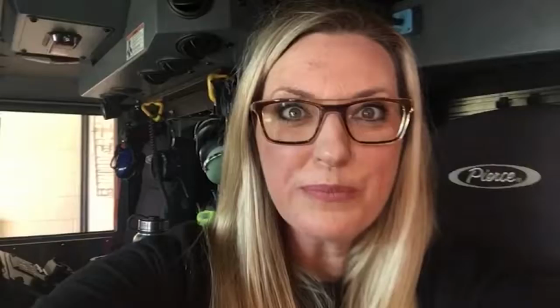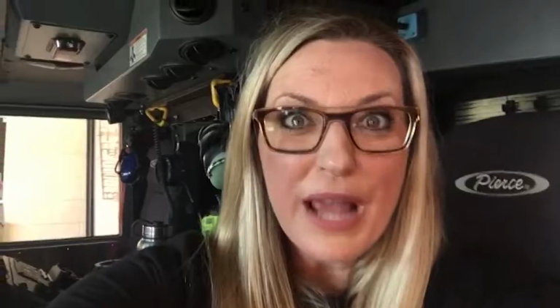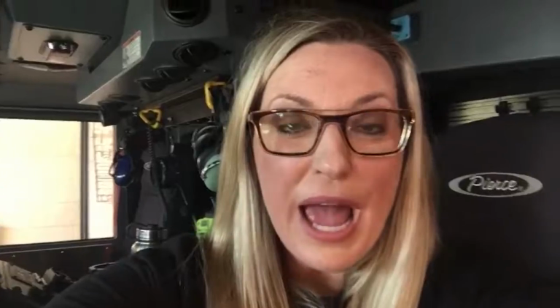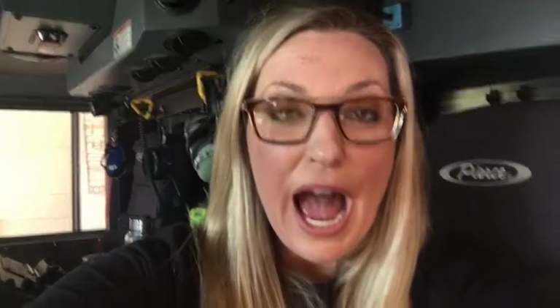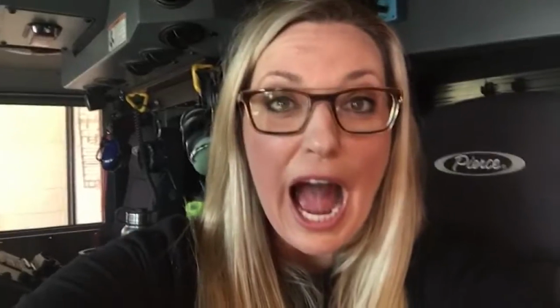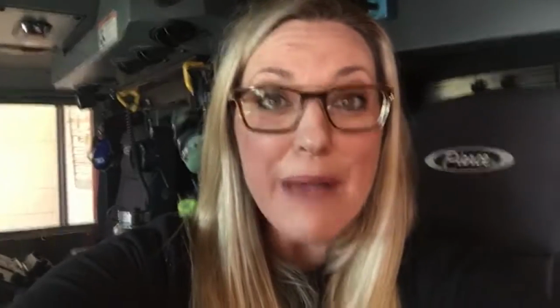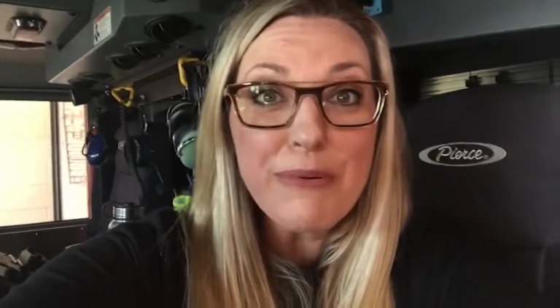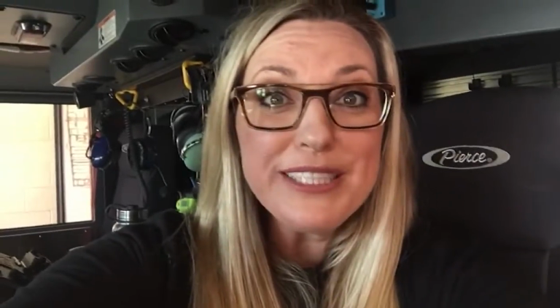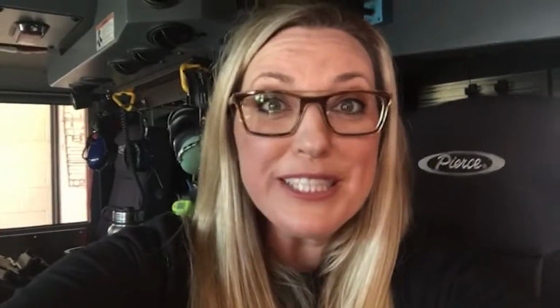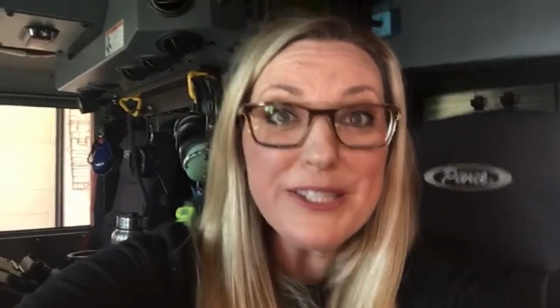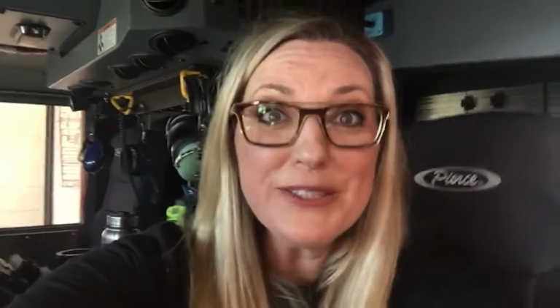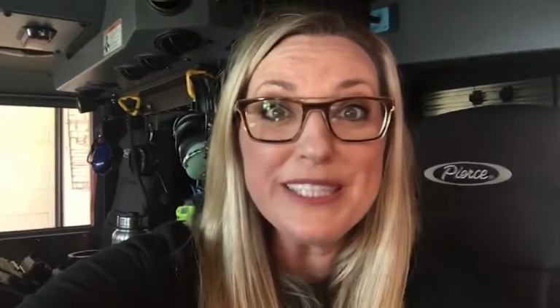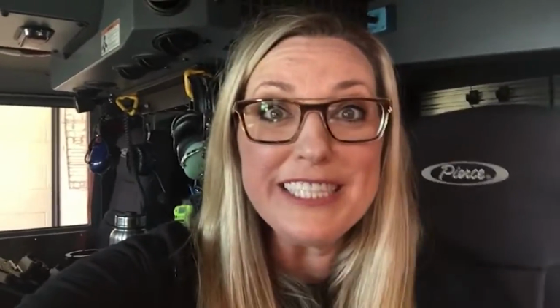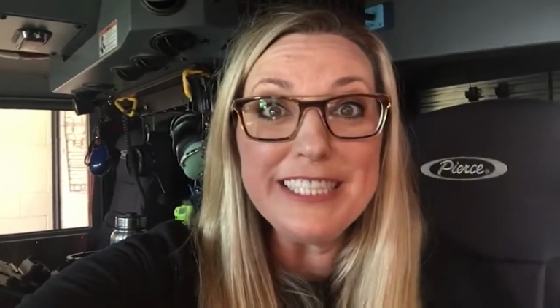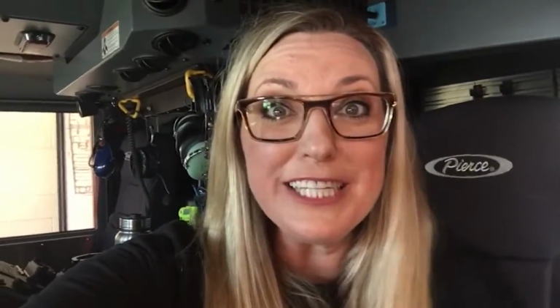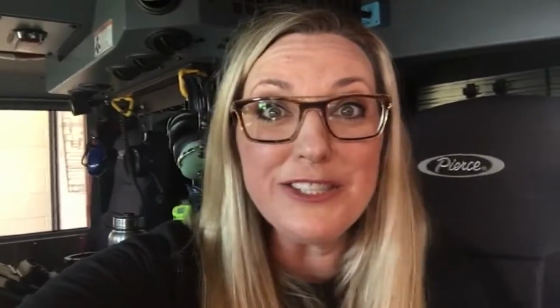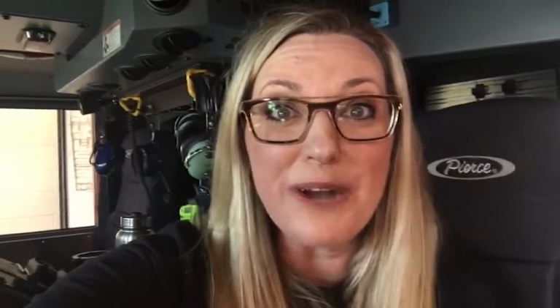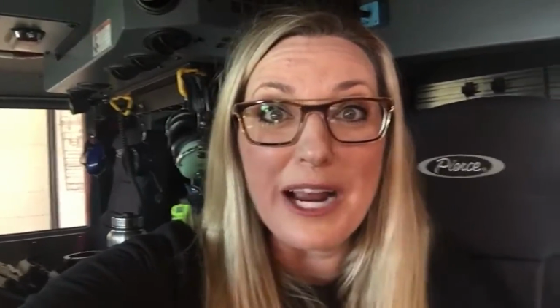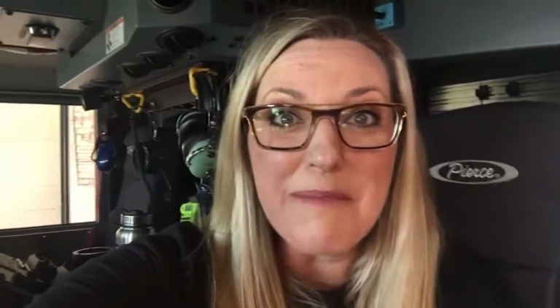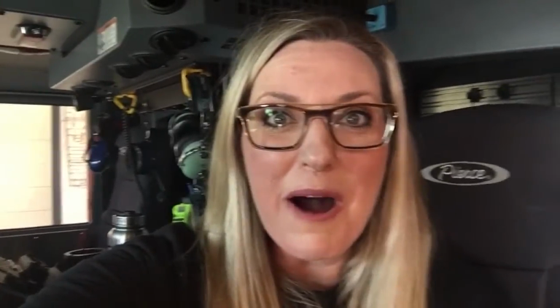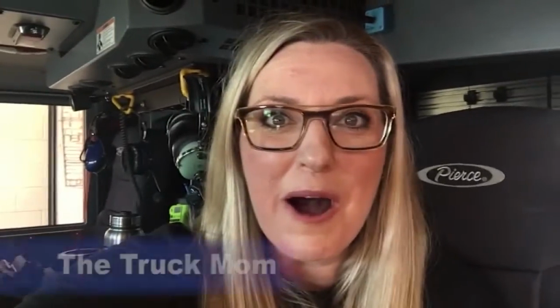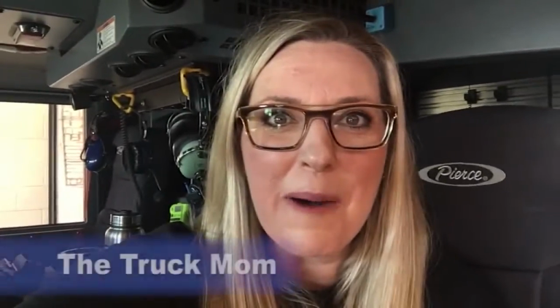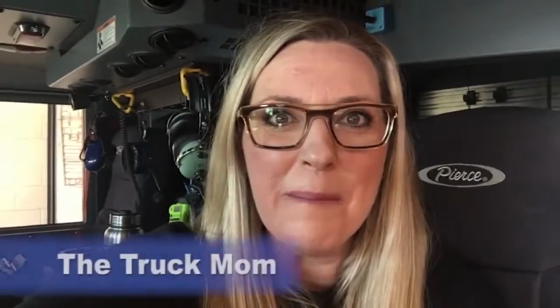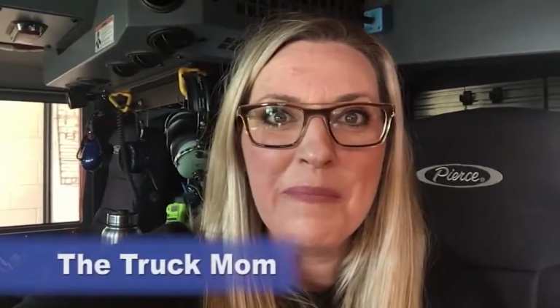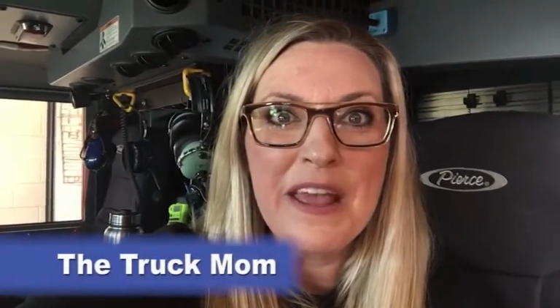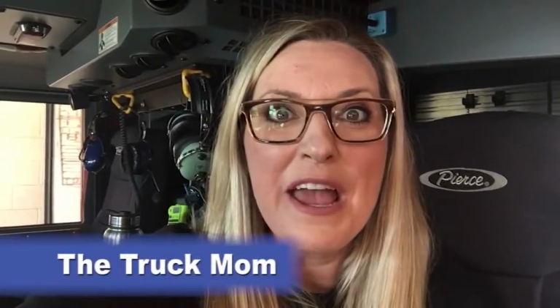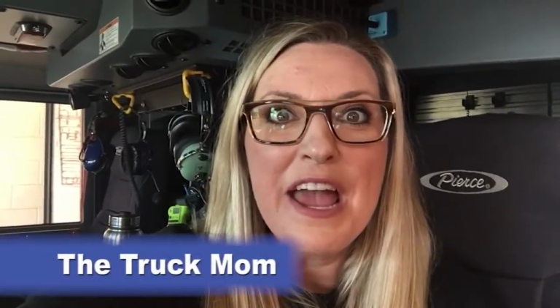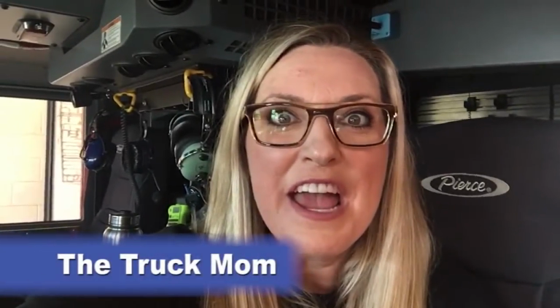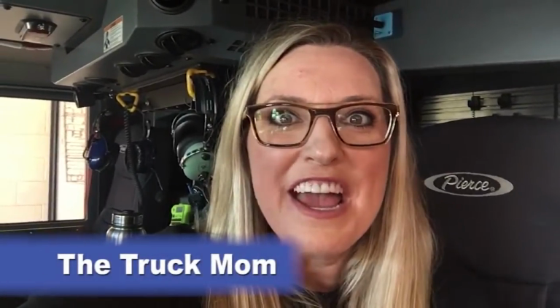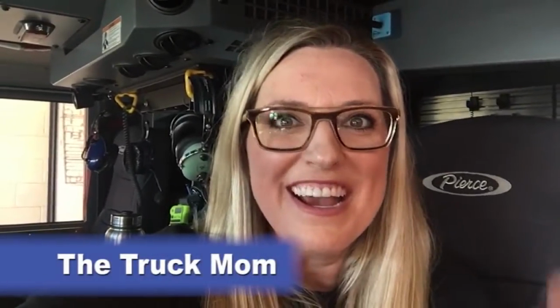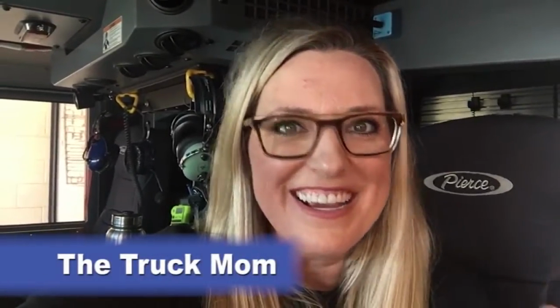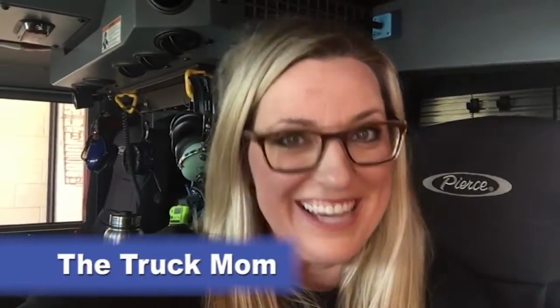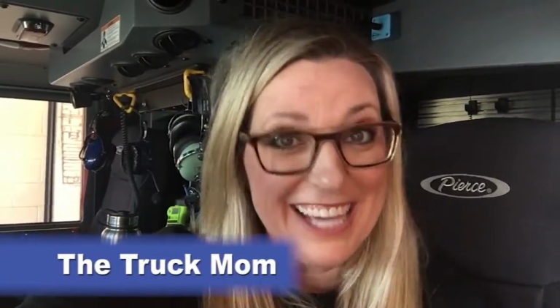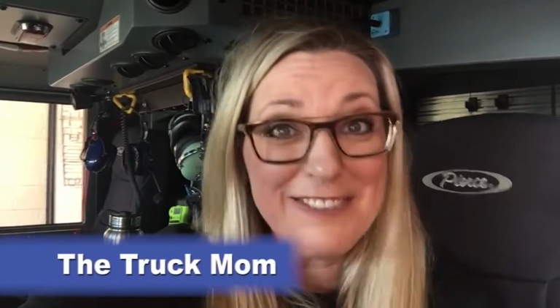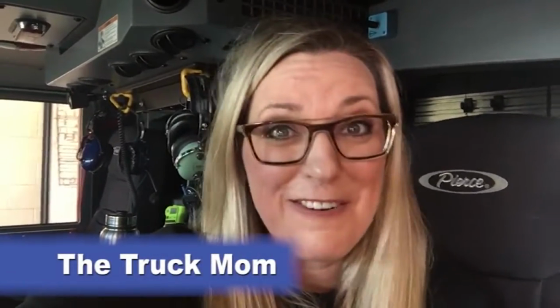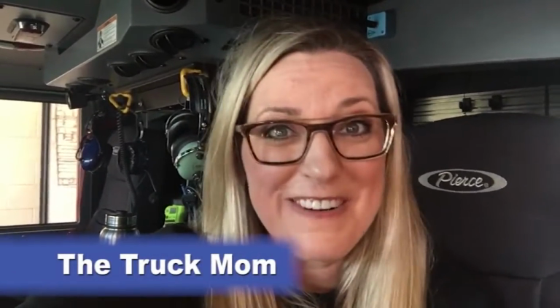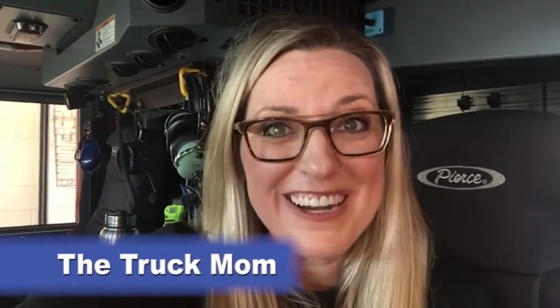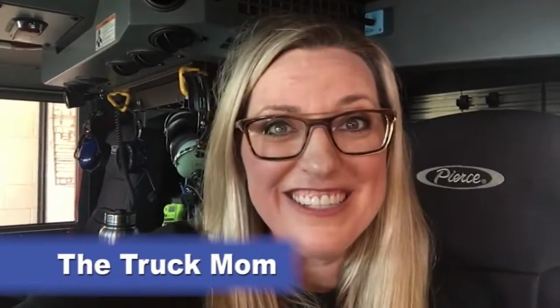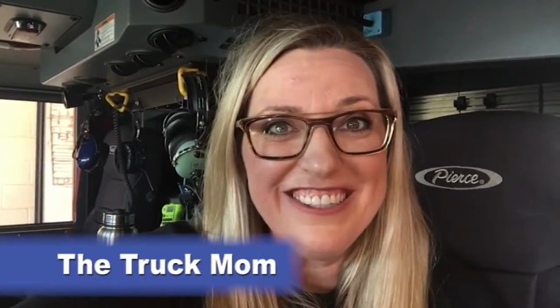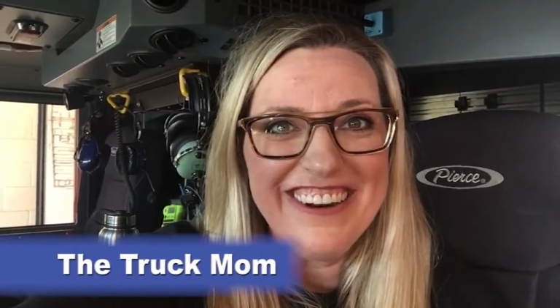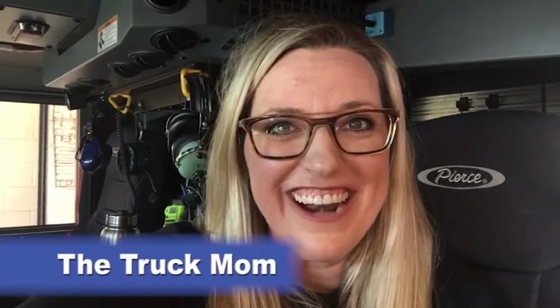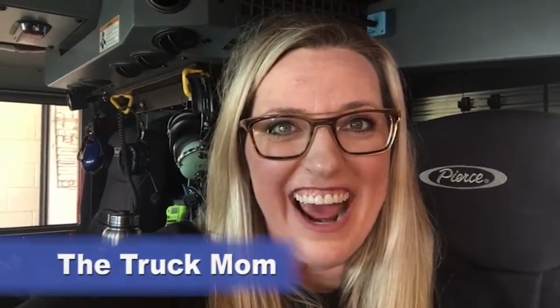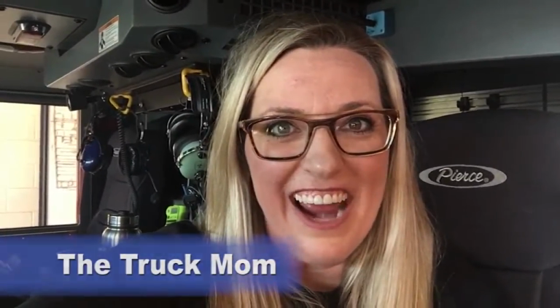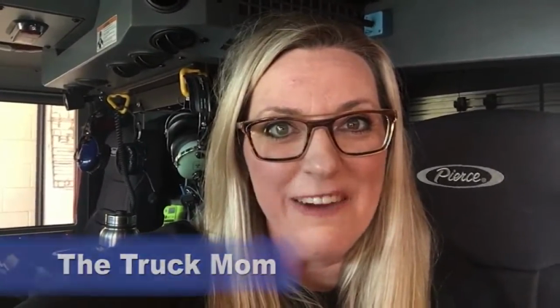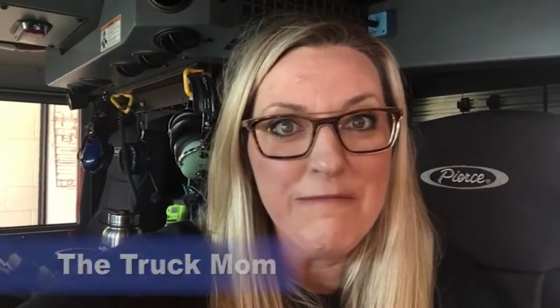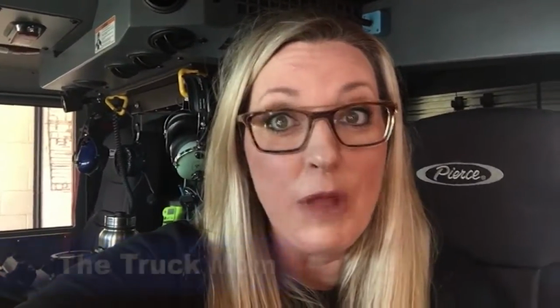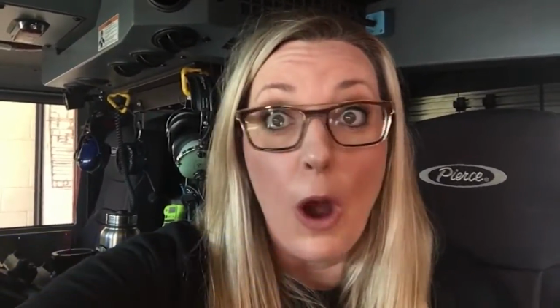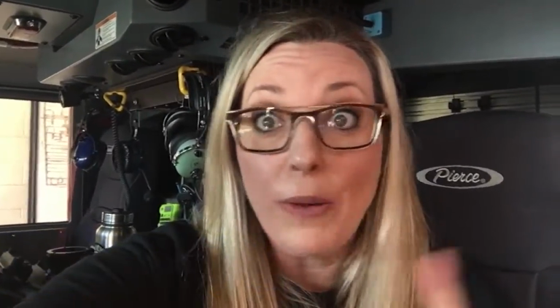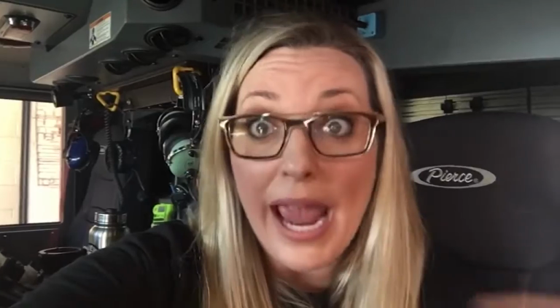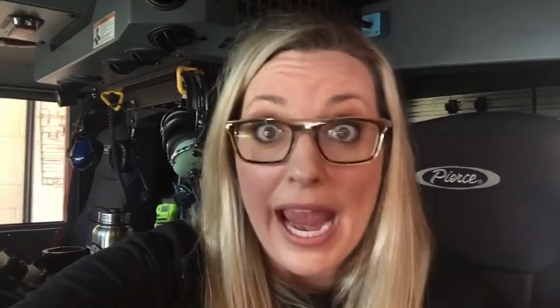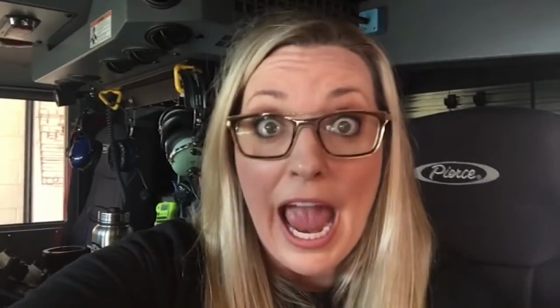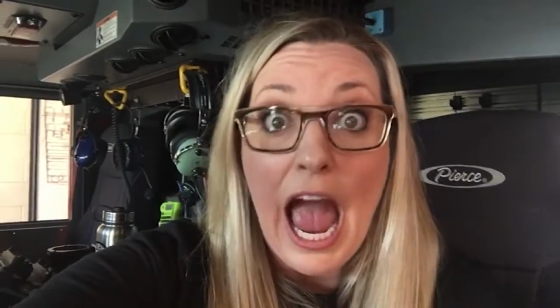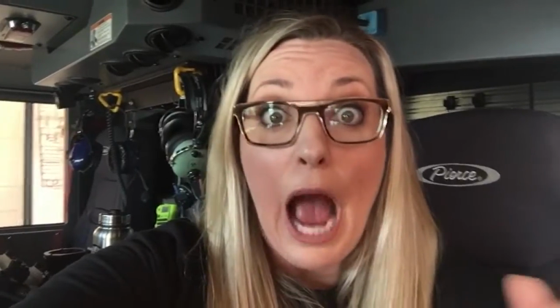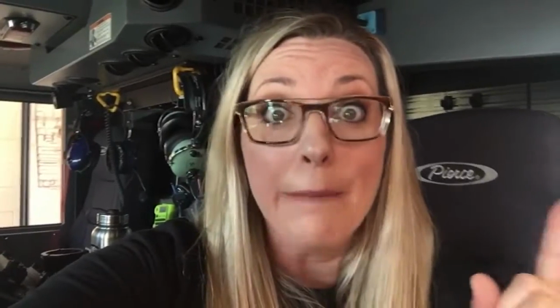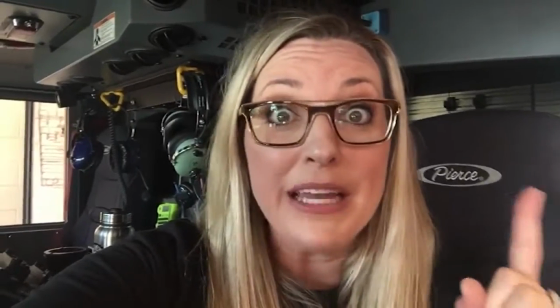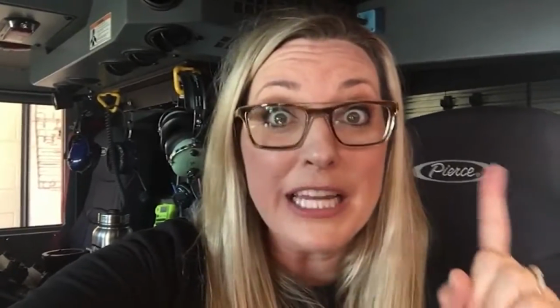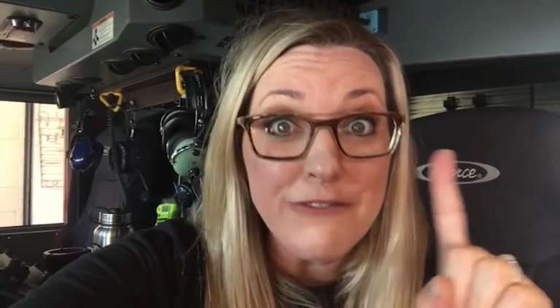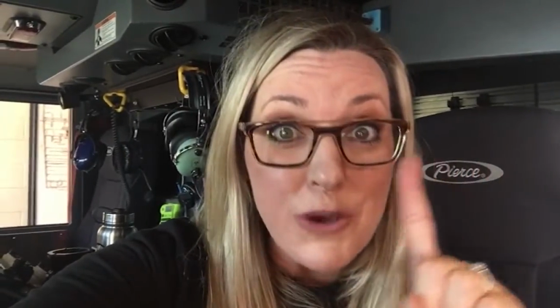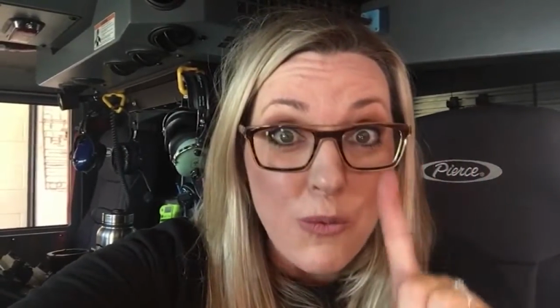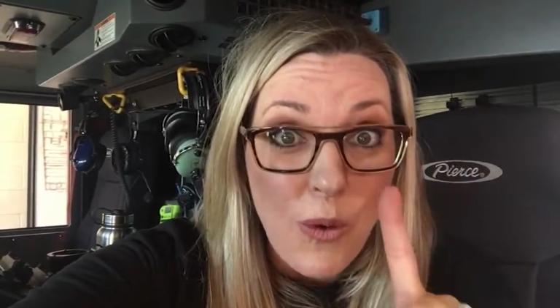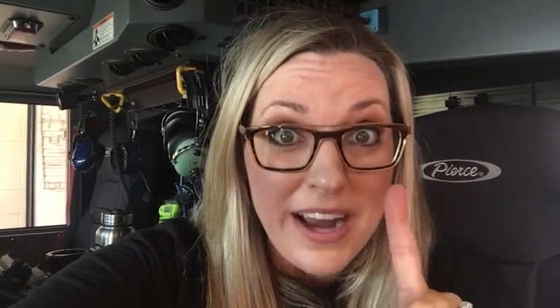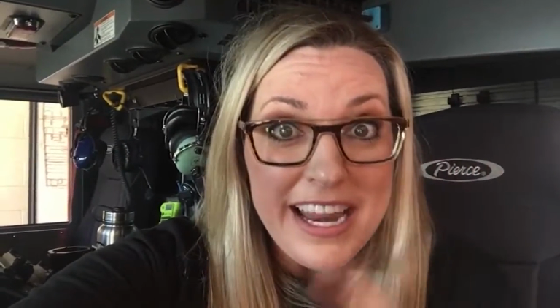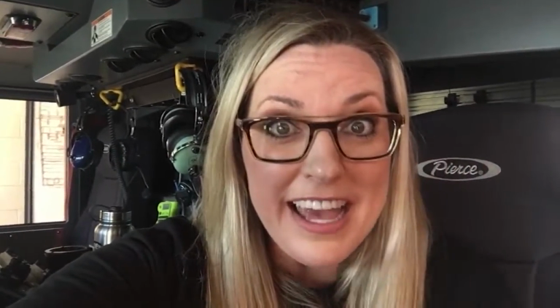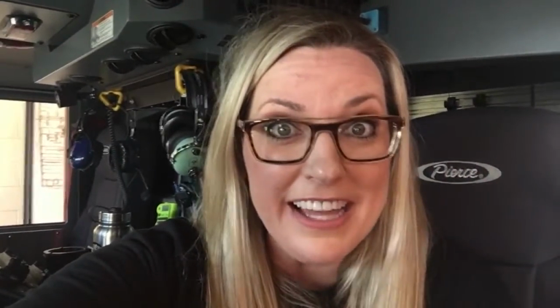Hi boys and girls, it's the Truck Mom! Guess what we're going to do today? I'm going to give you one hint.